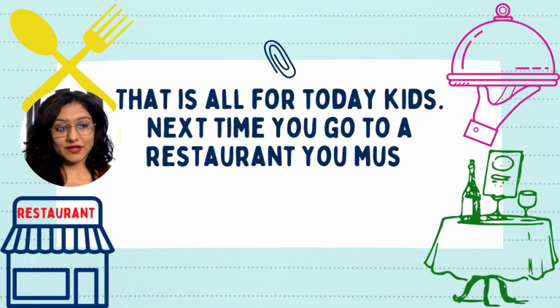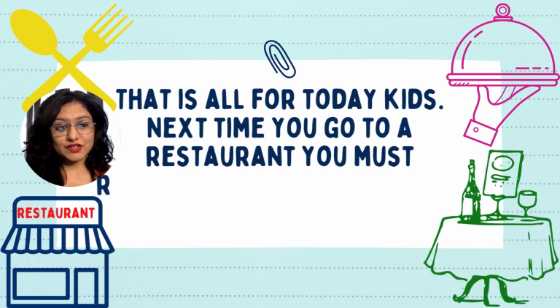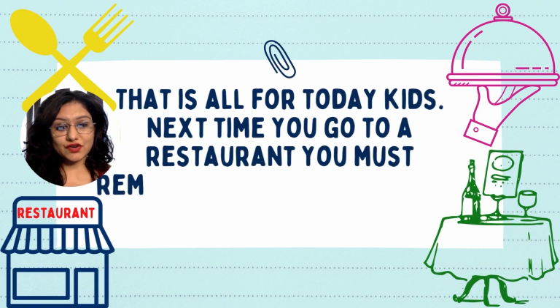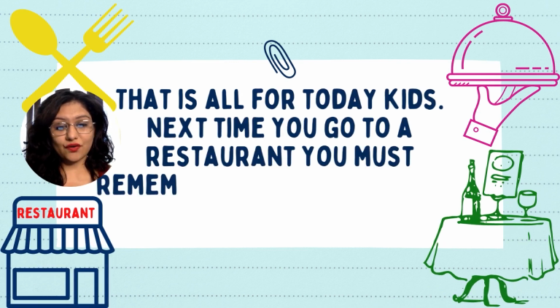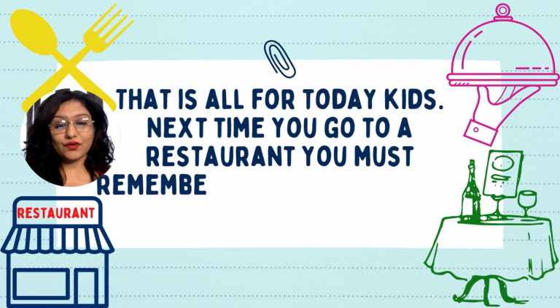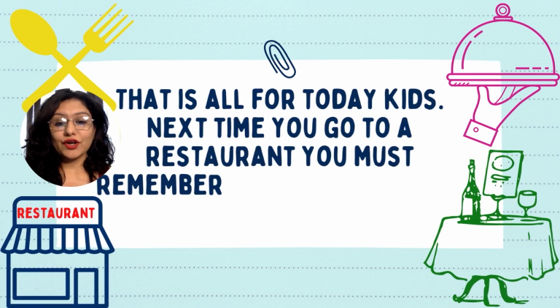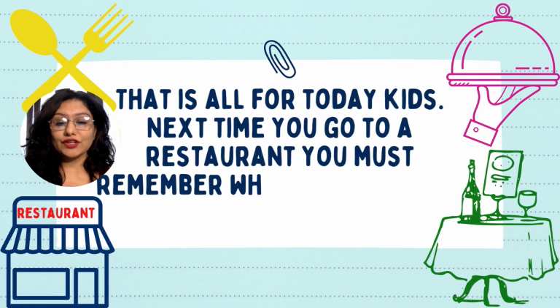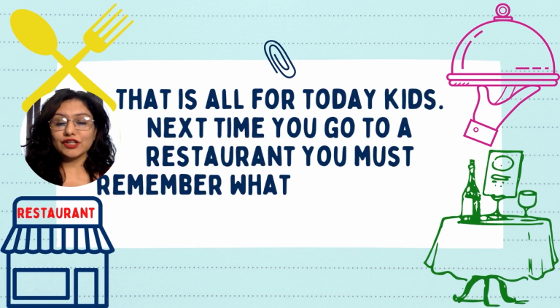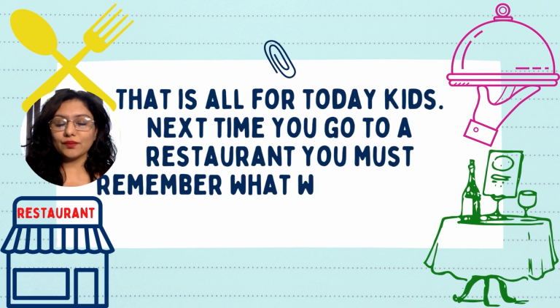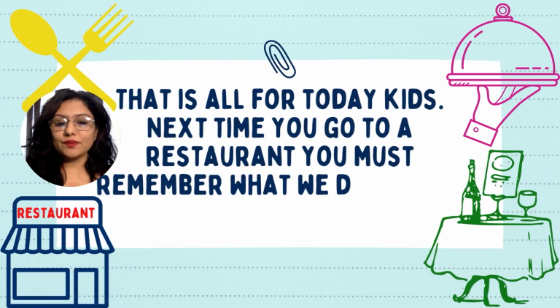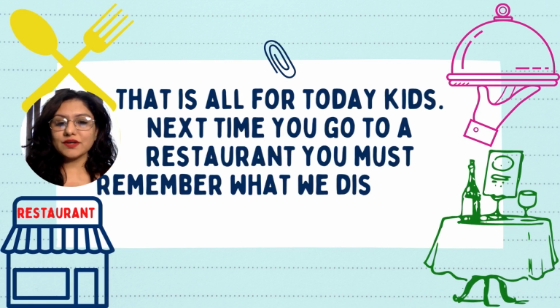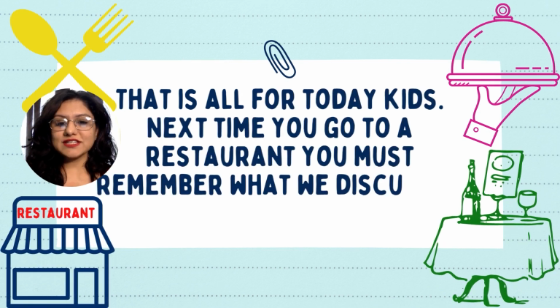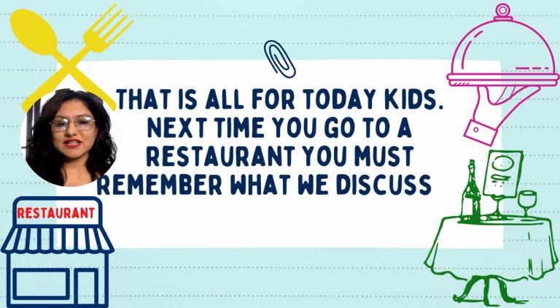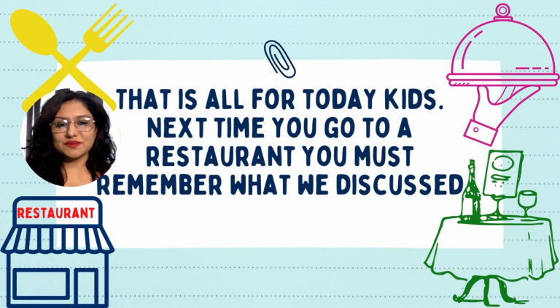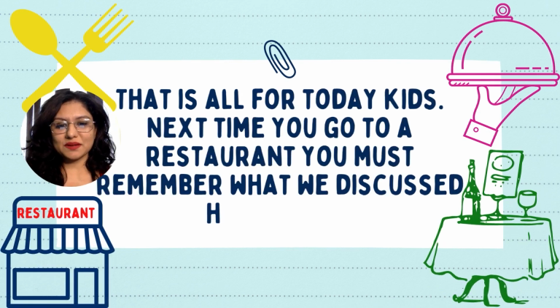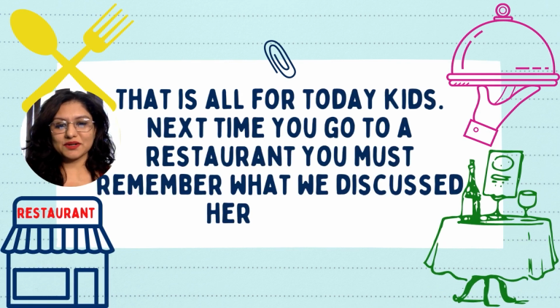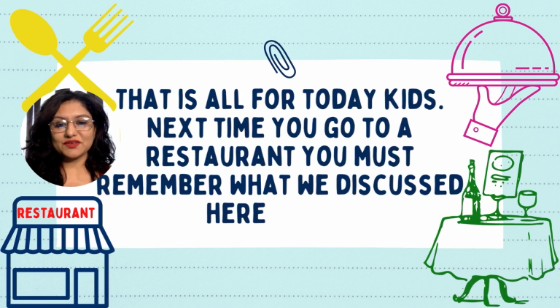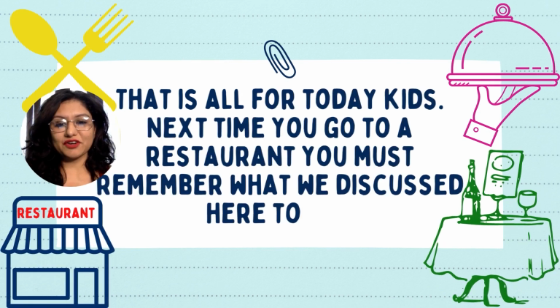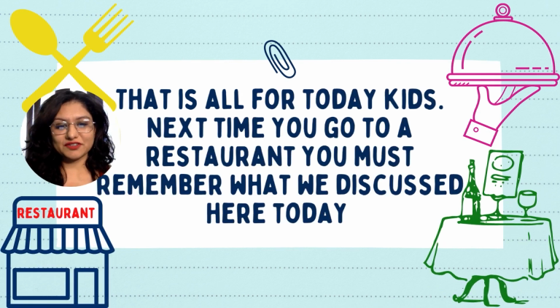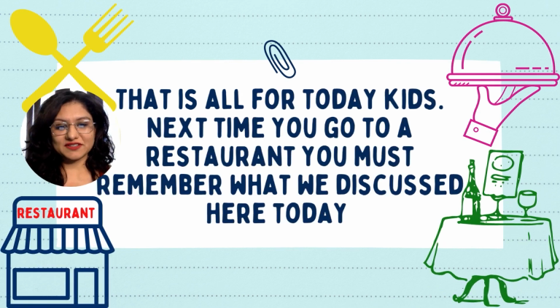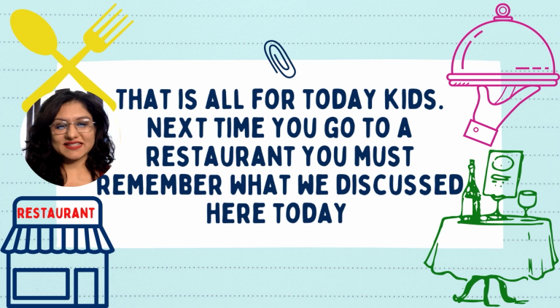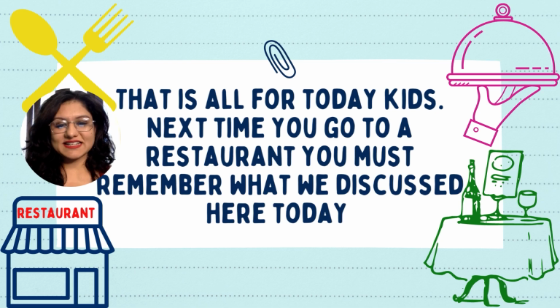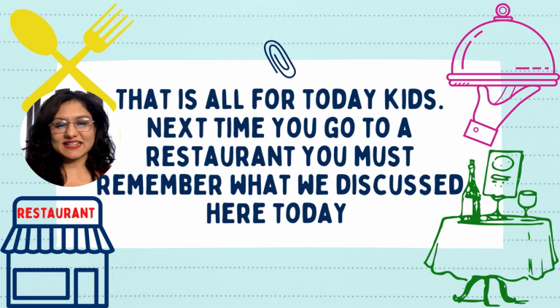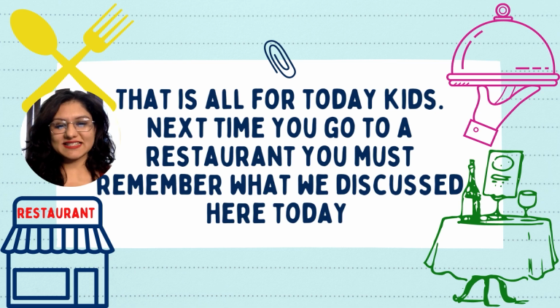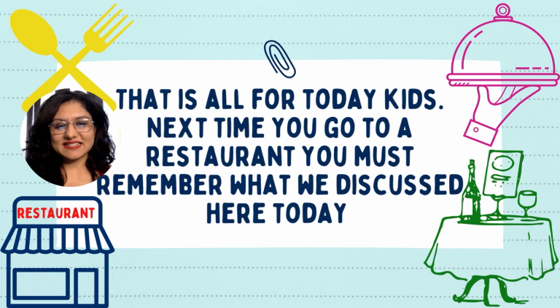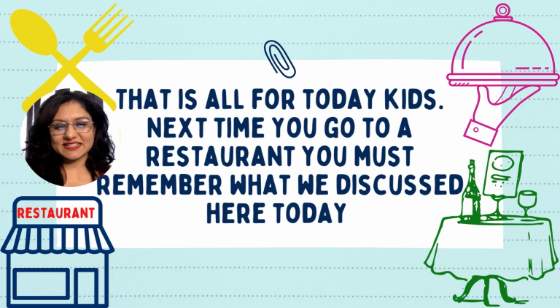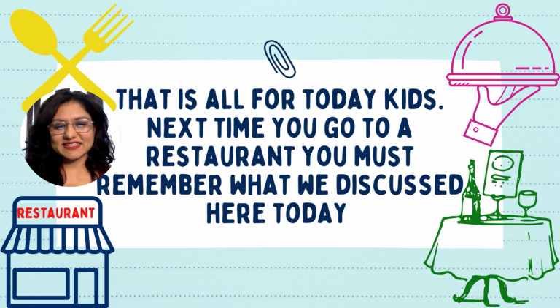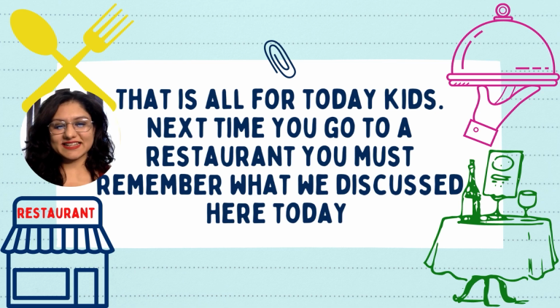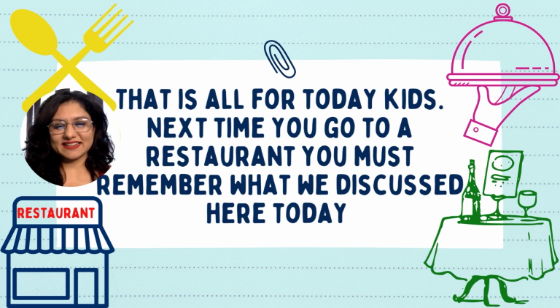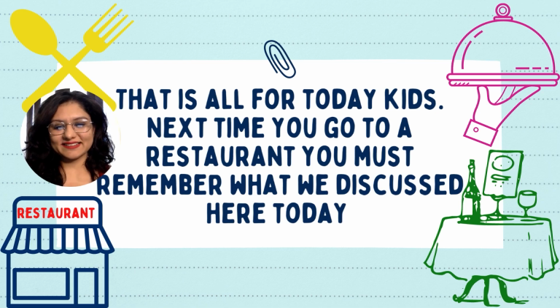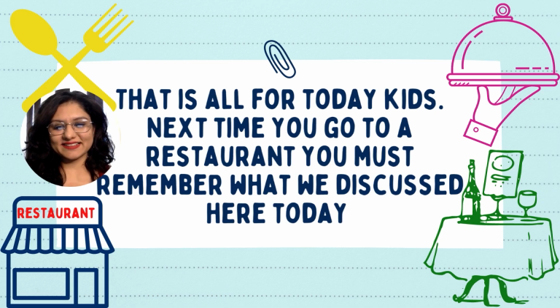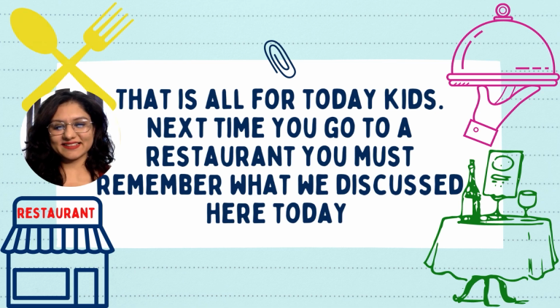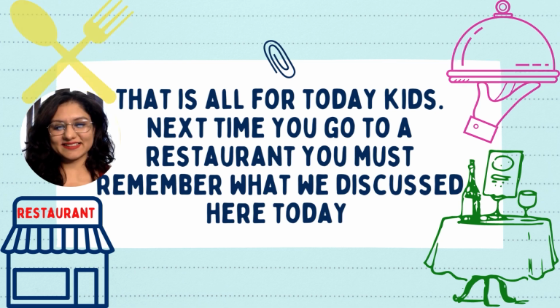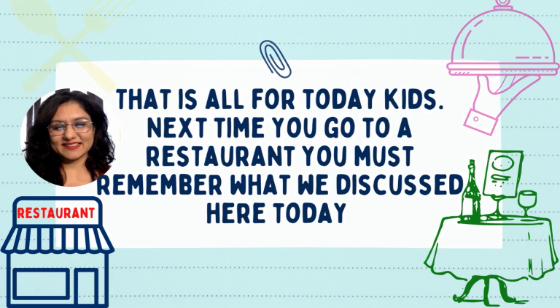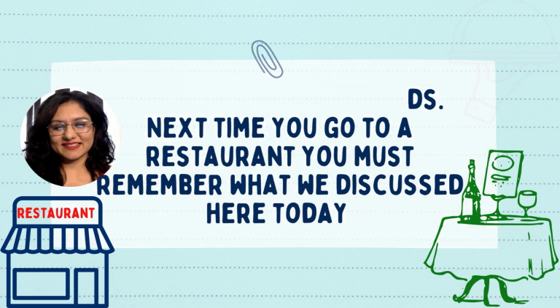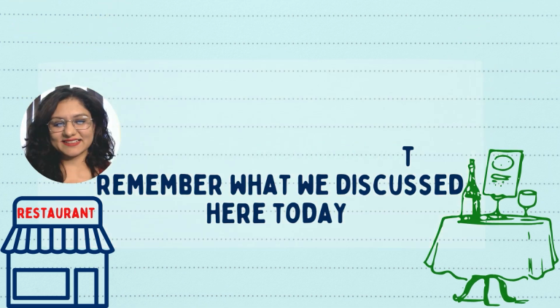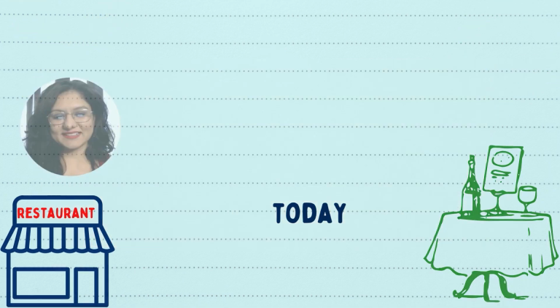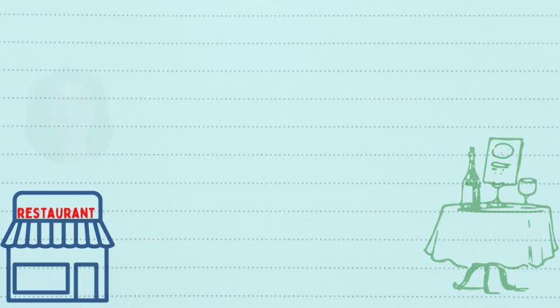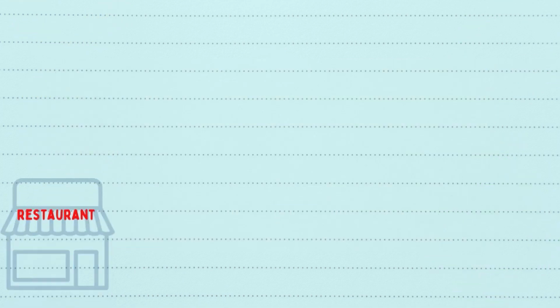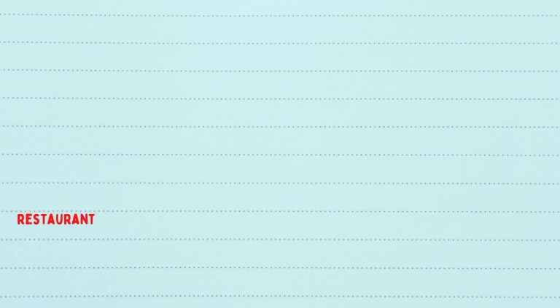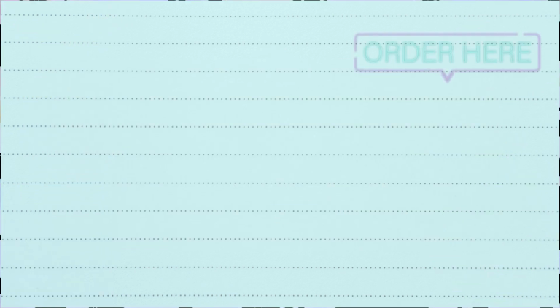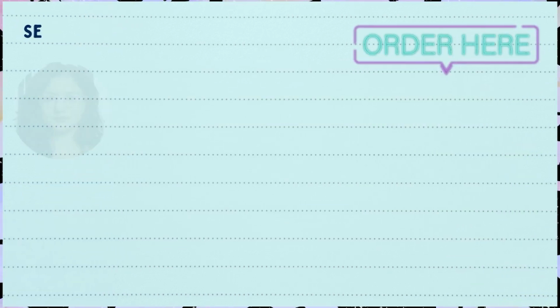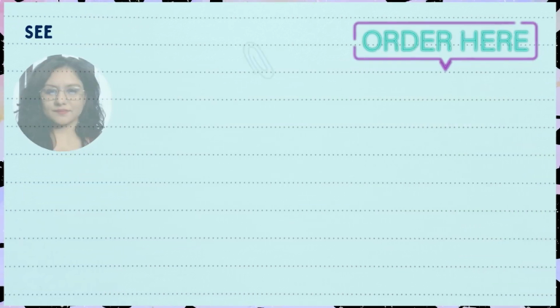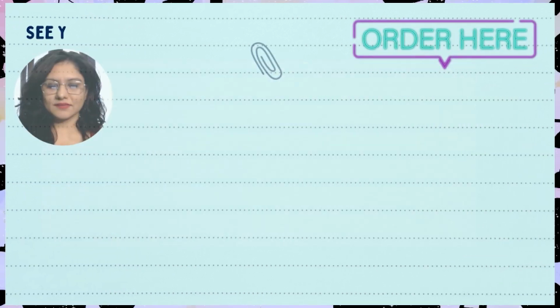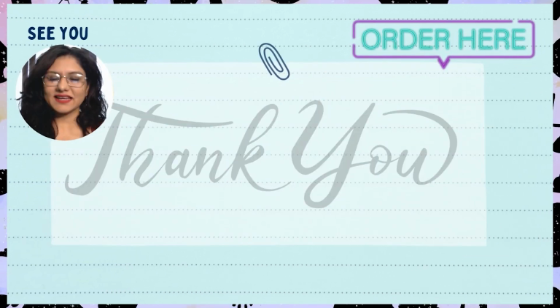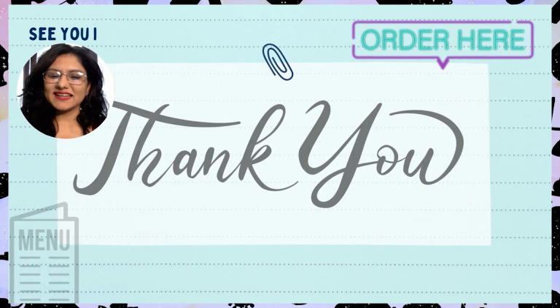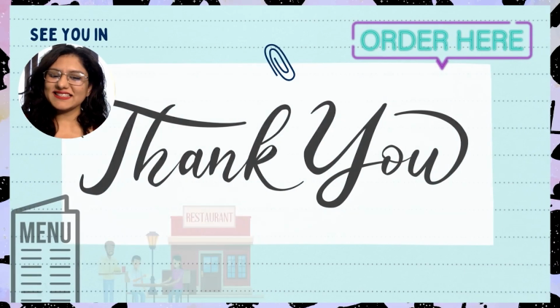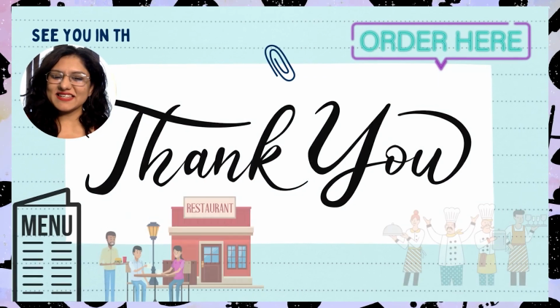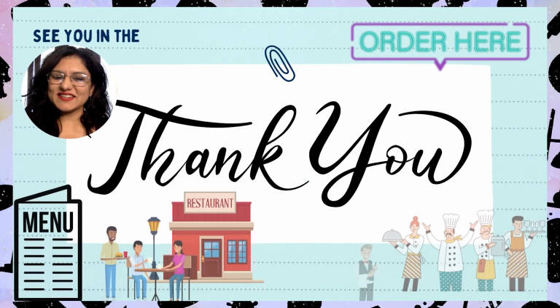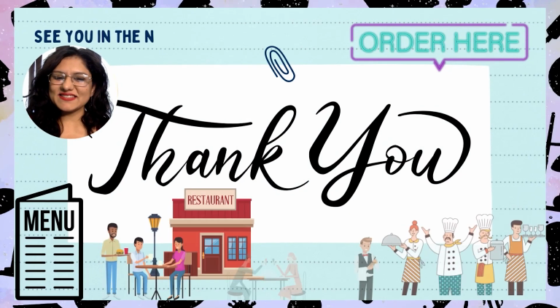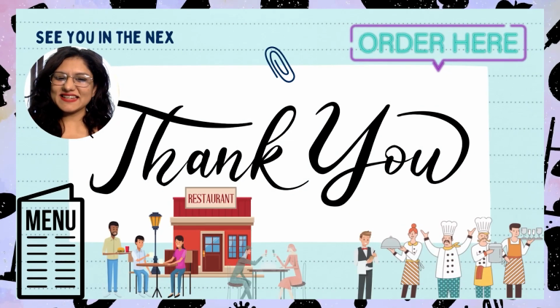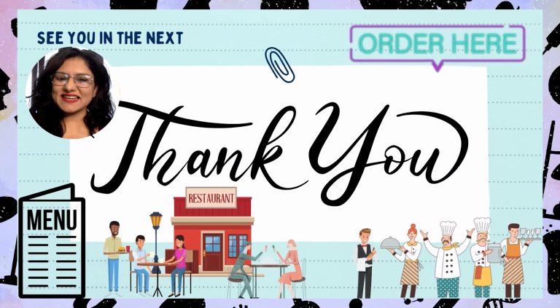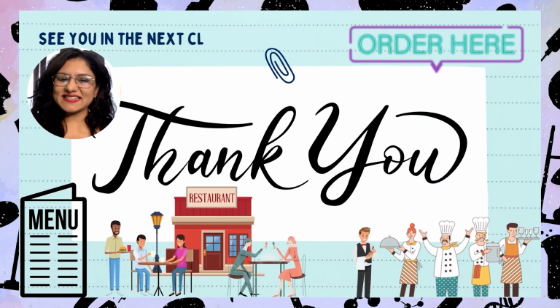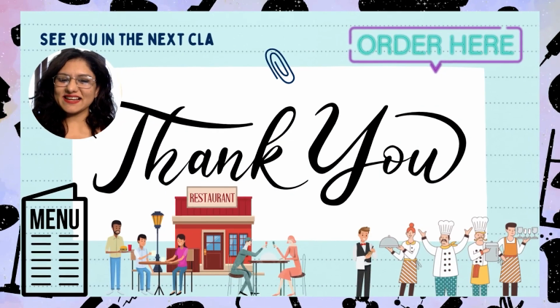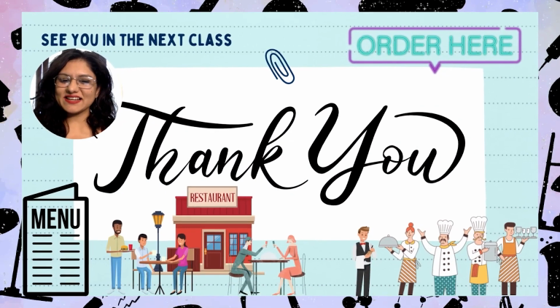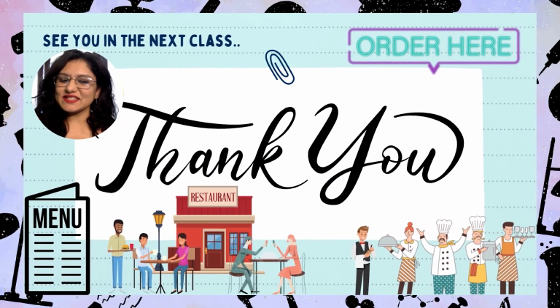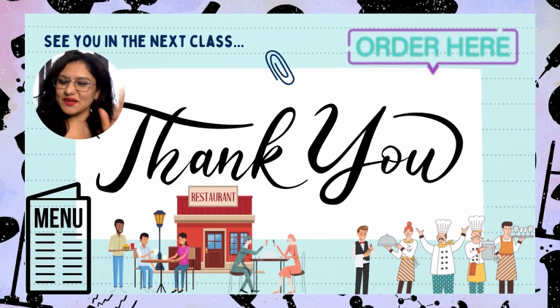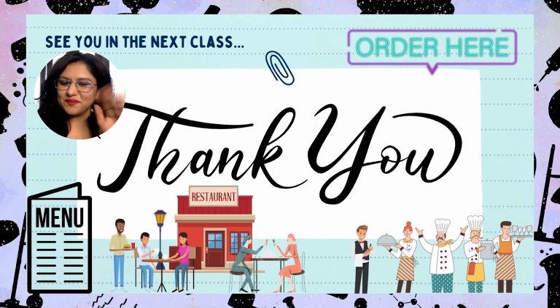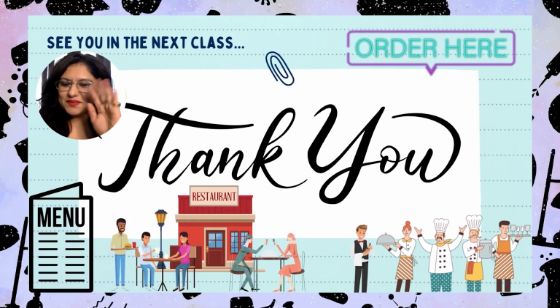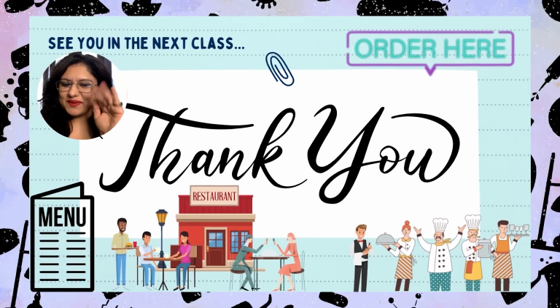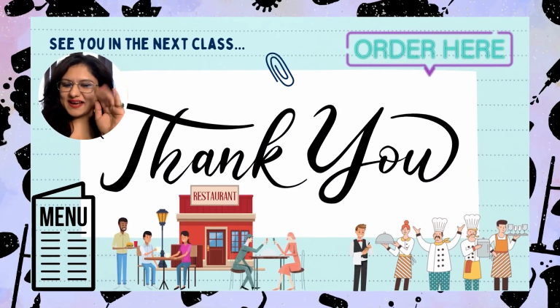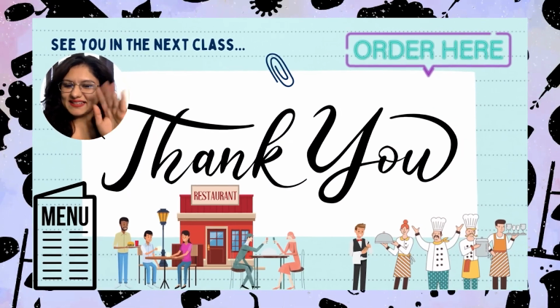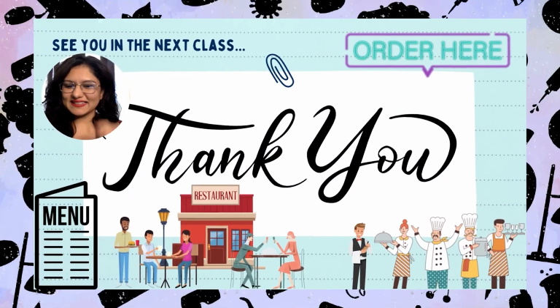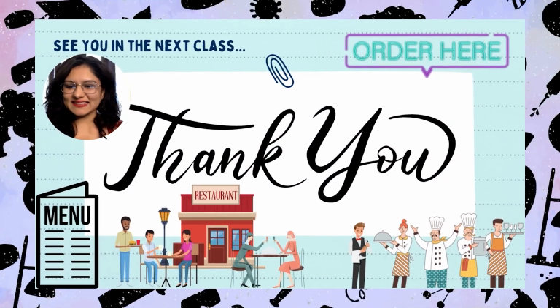That is all for today, kids. Next time you go to a restaurant, you must remember what we discussed here today. See you in the next class — bye bye!